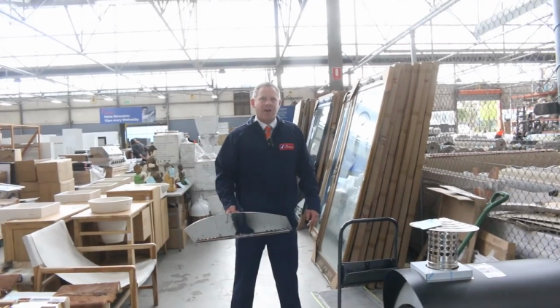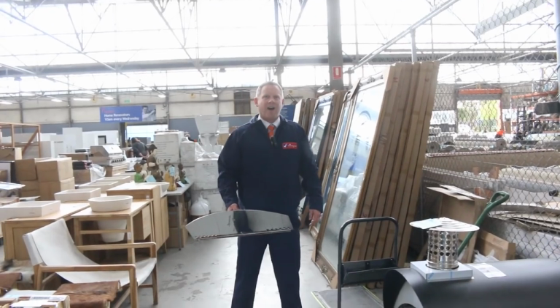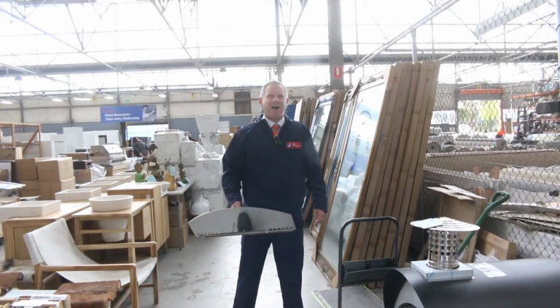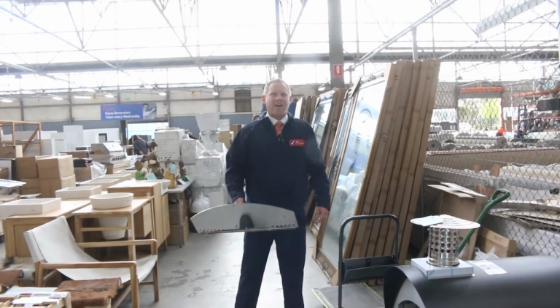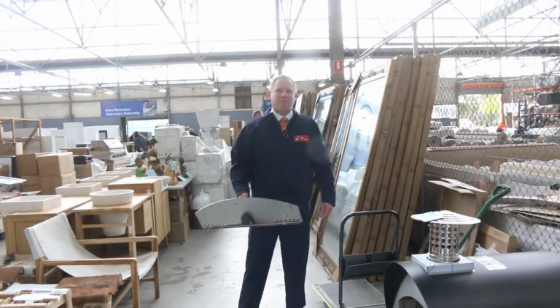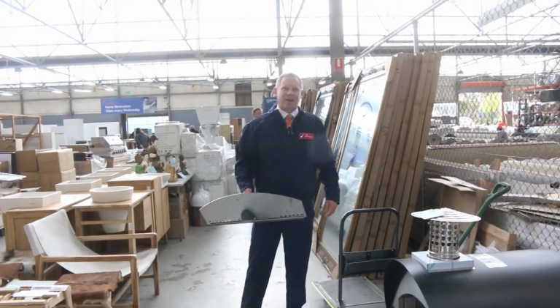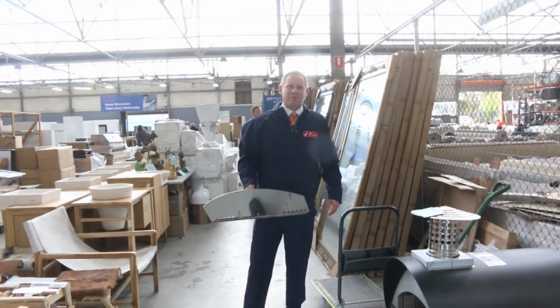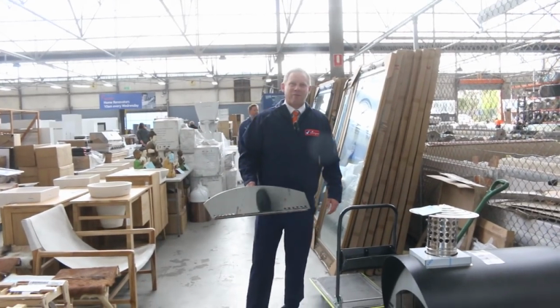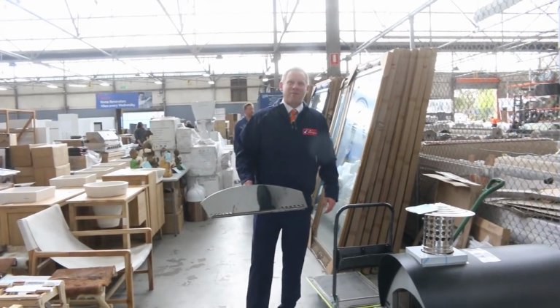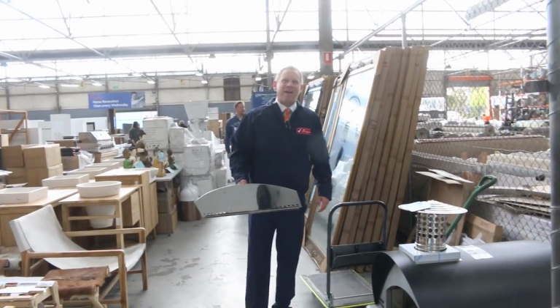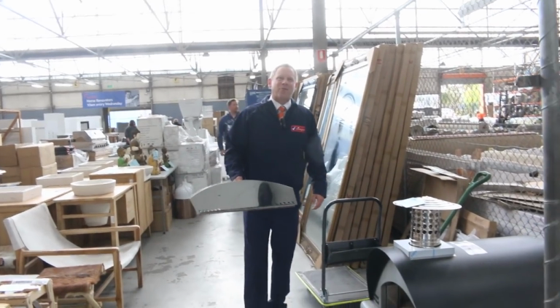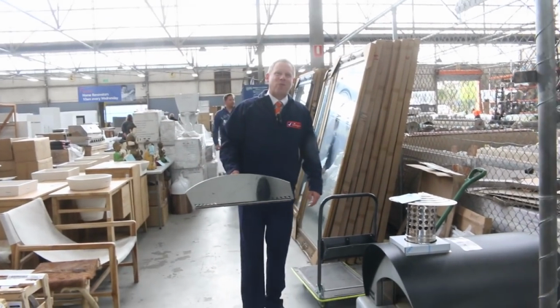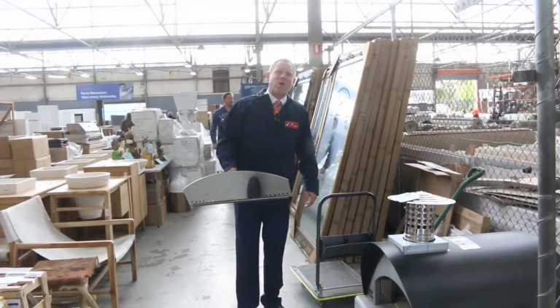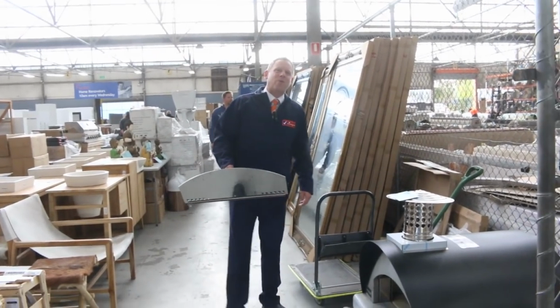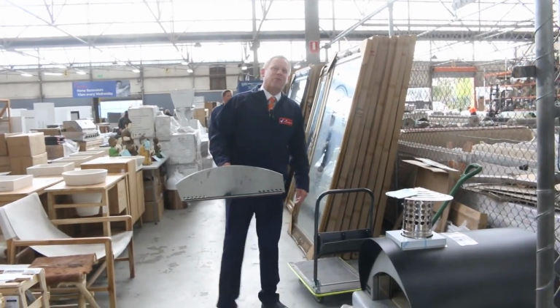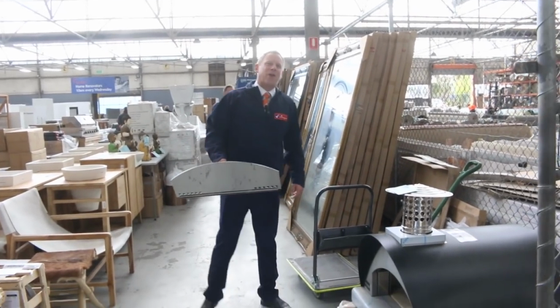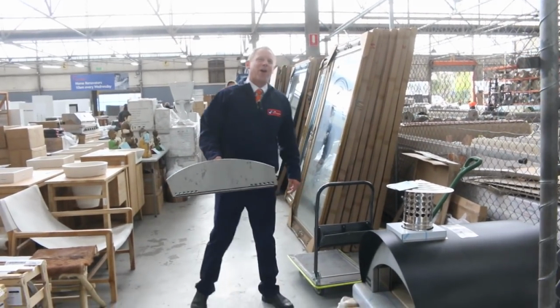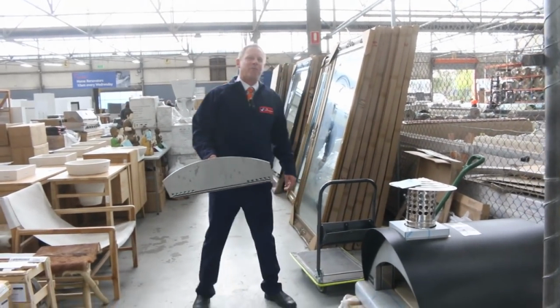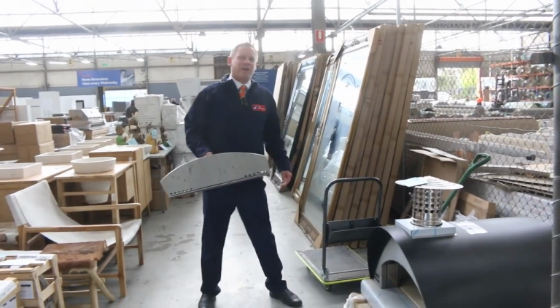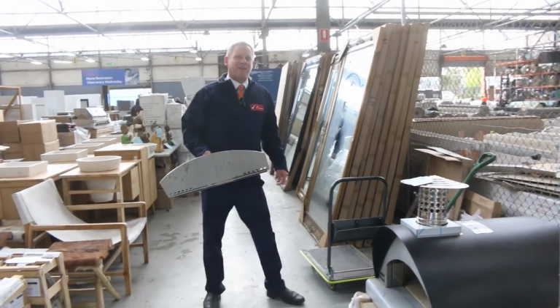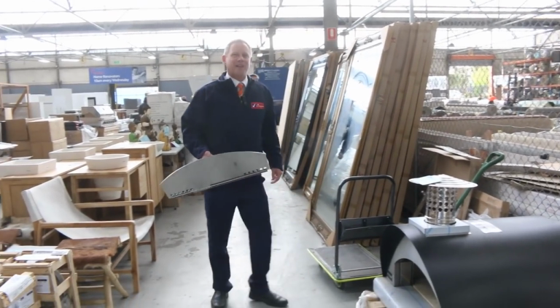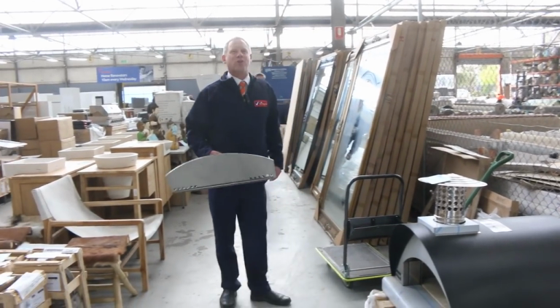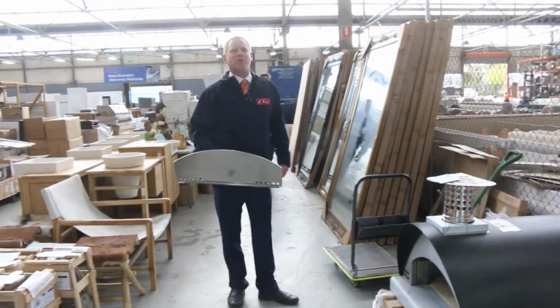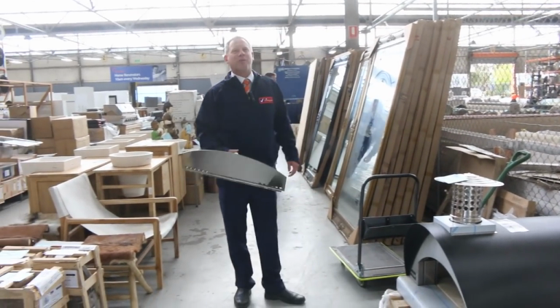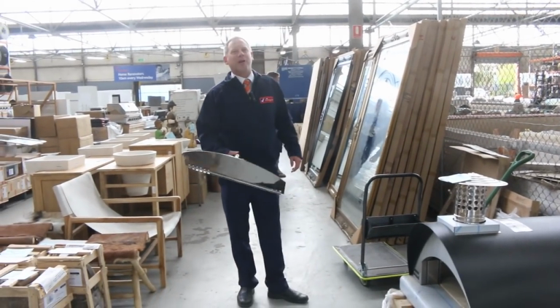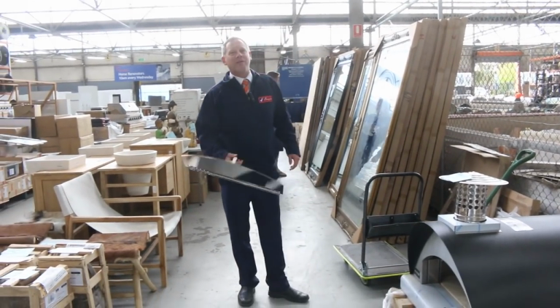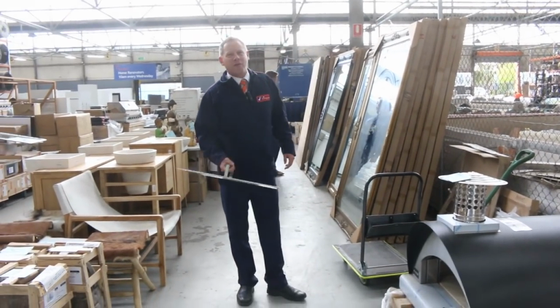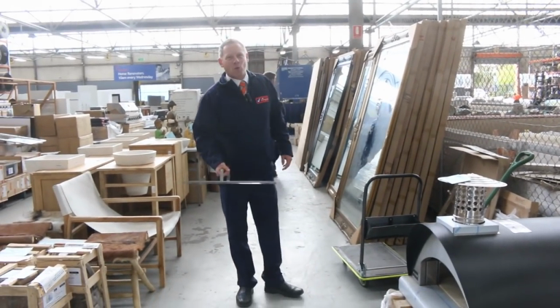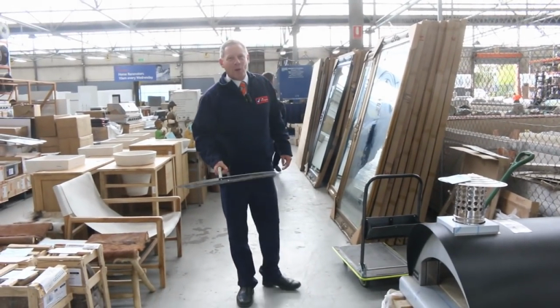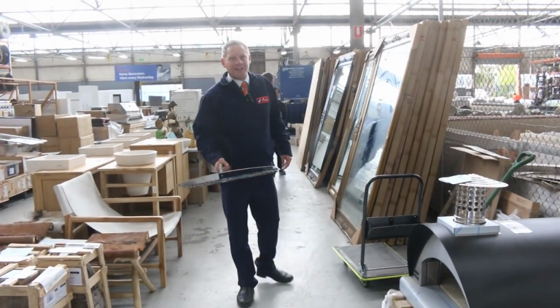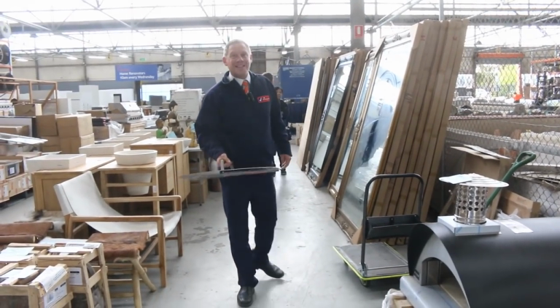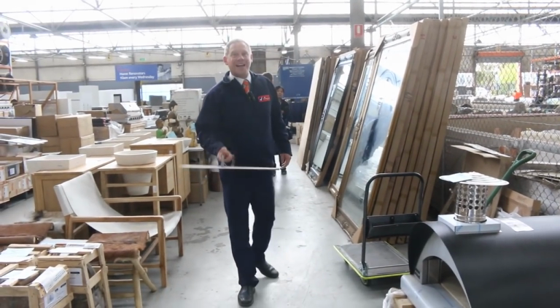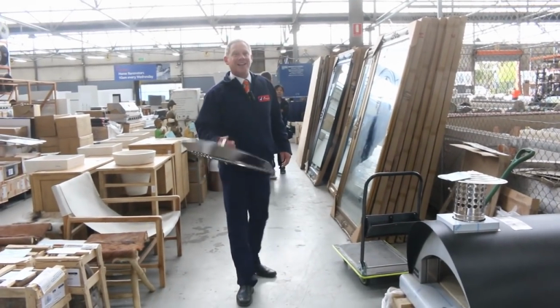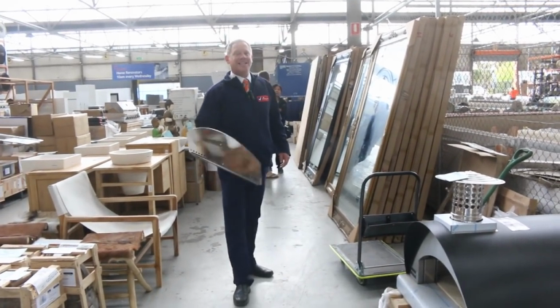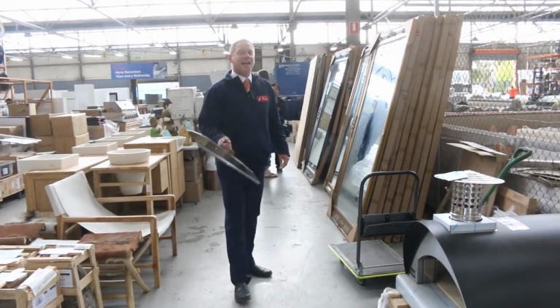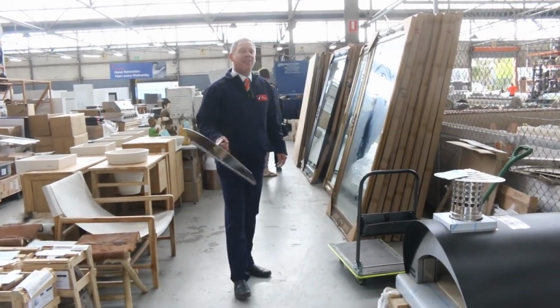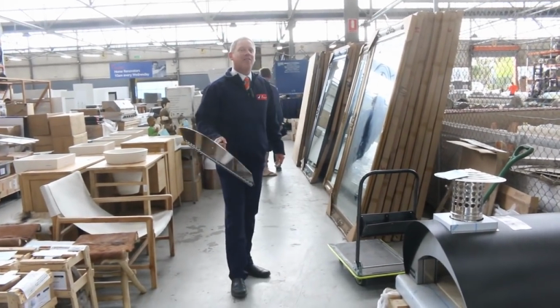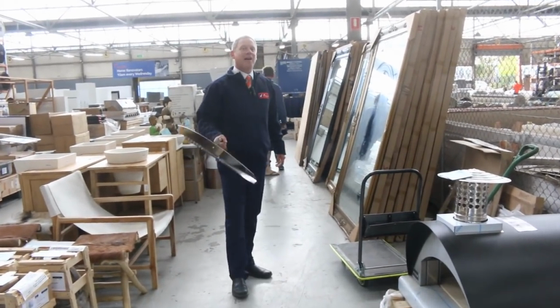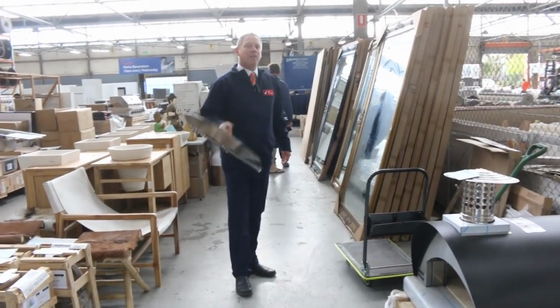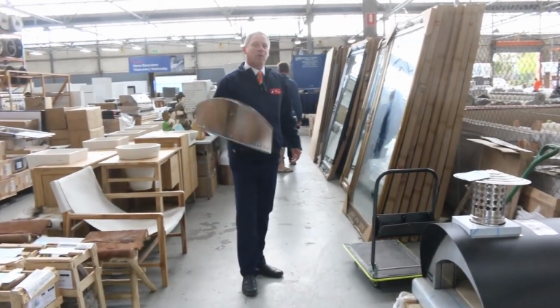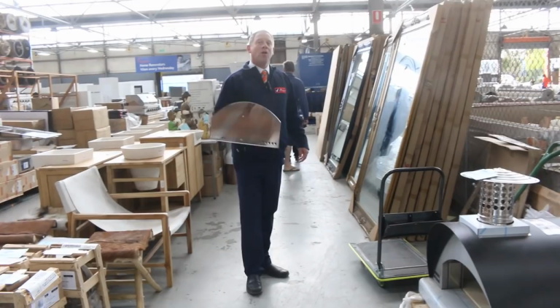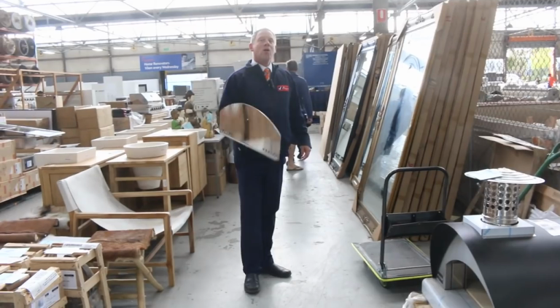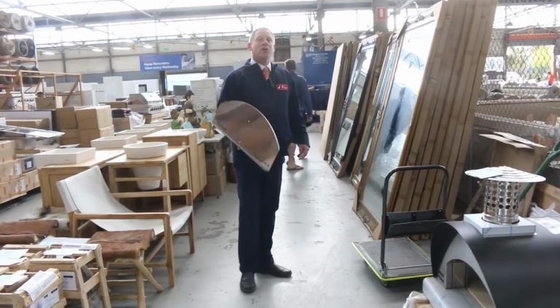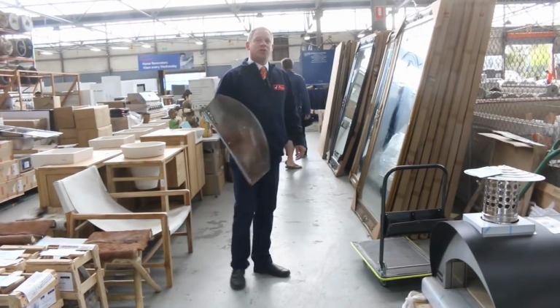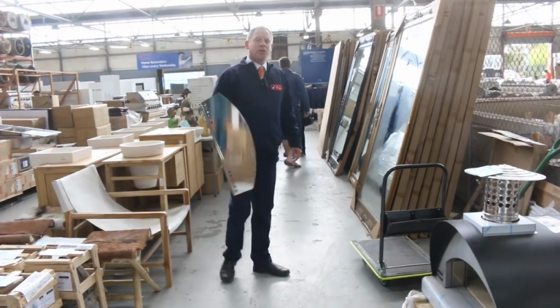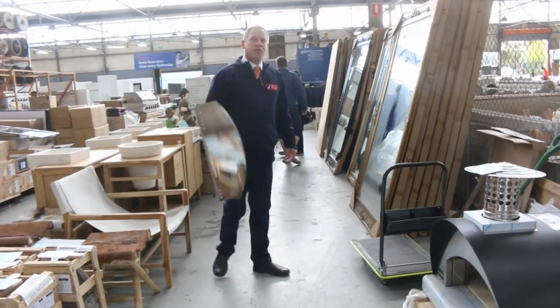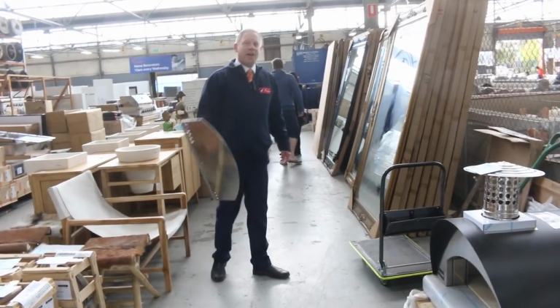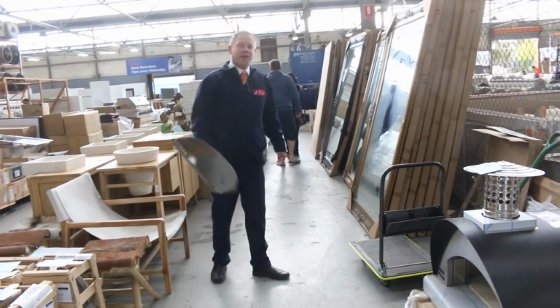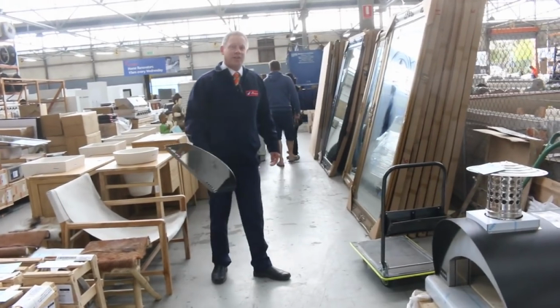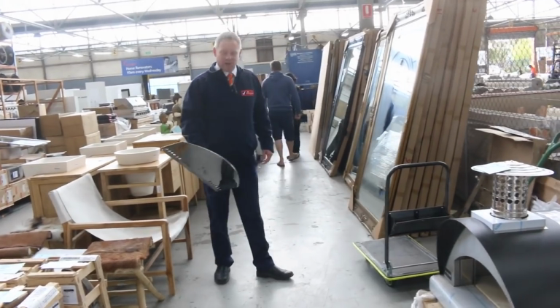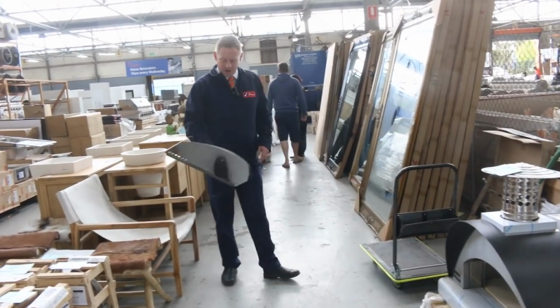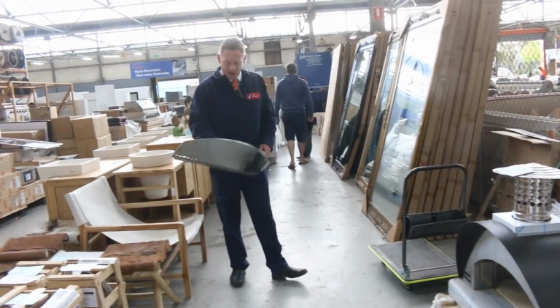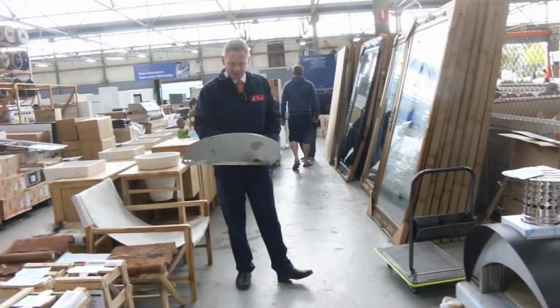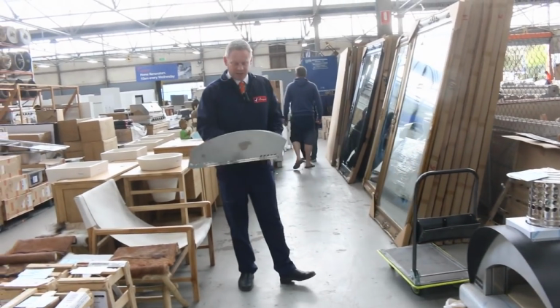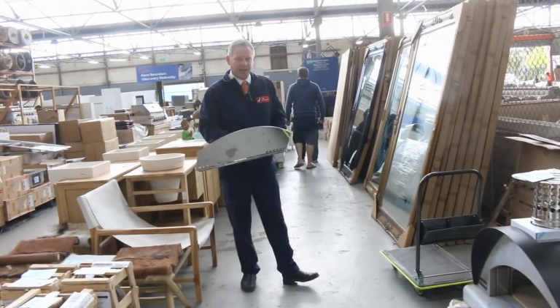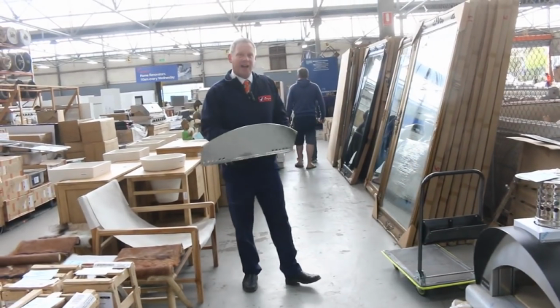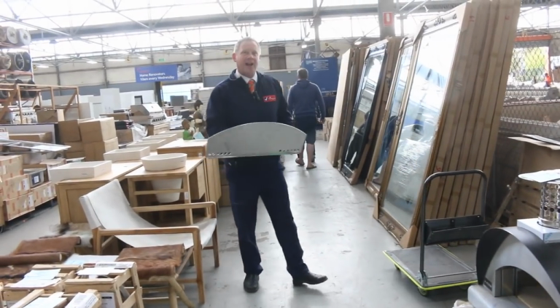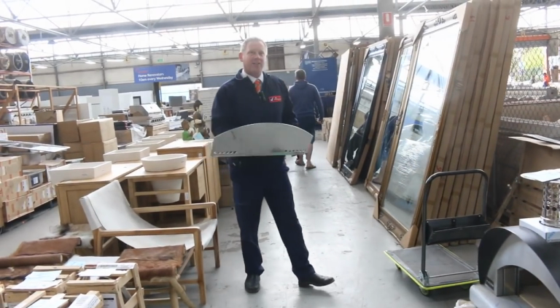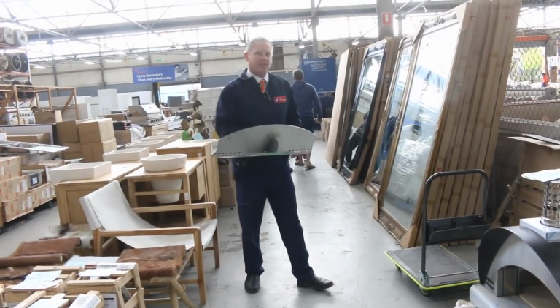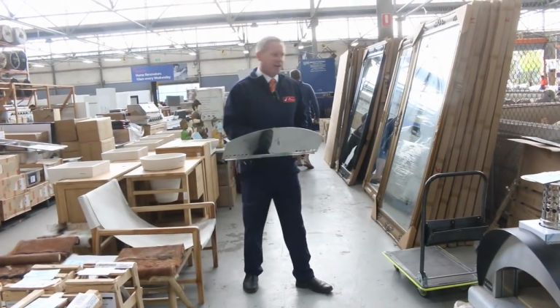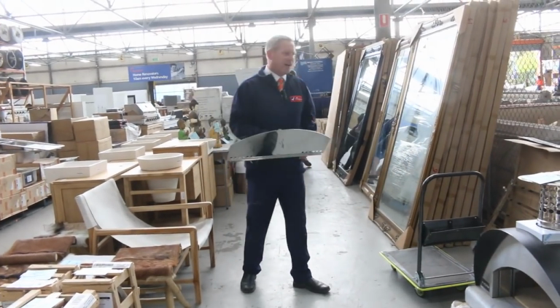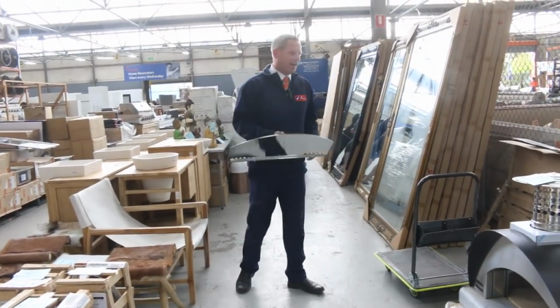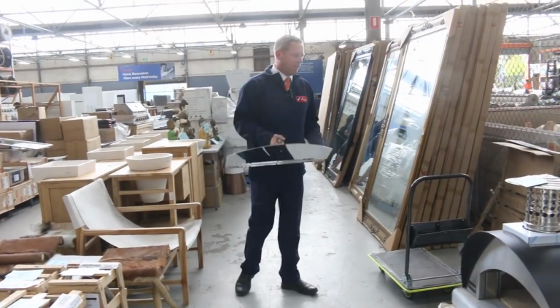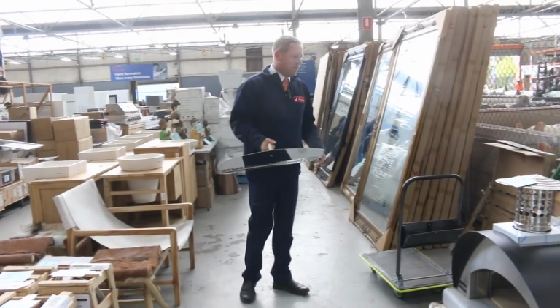Hi, I'm Liam from Fowles, and welcome to the Home Renovators Auction Preview for Wednesday the 10th of April 2019 at 10am.